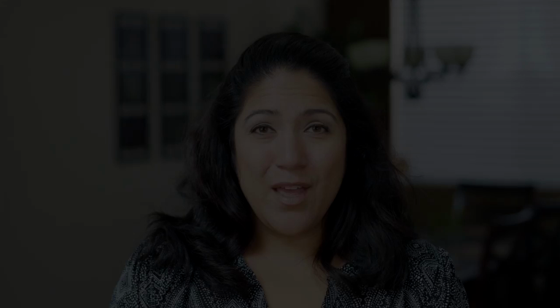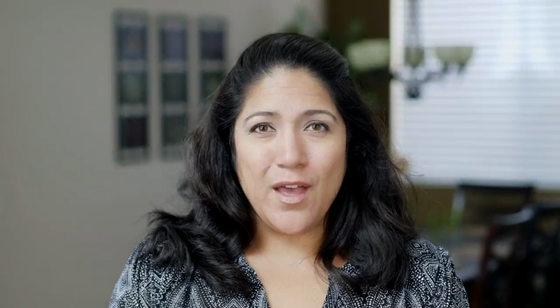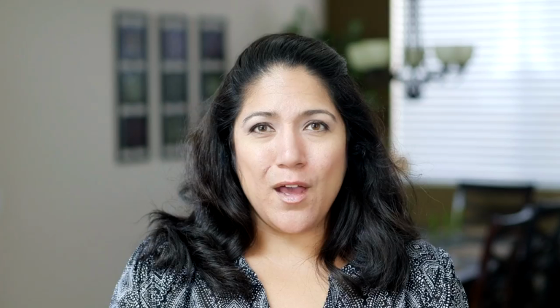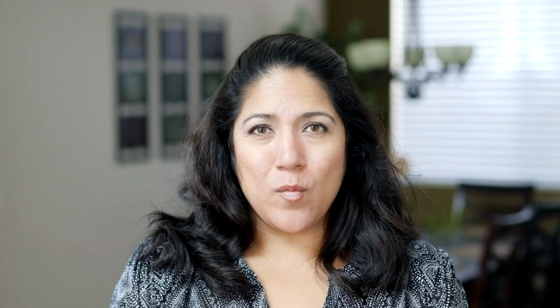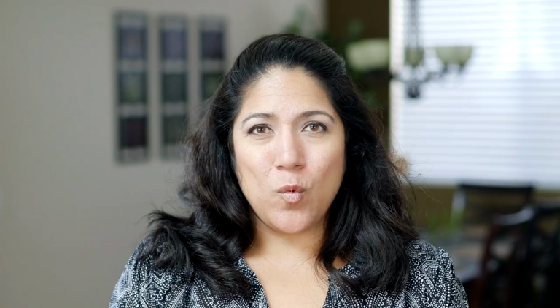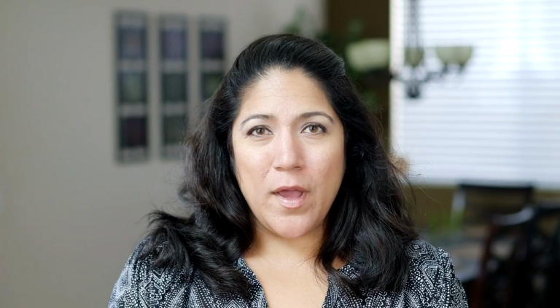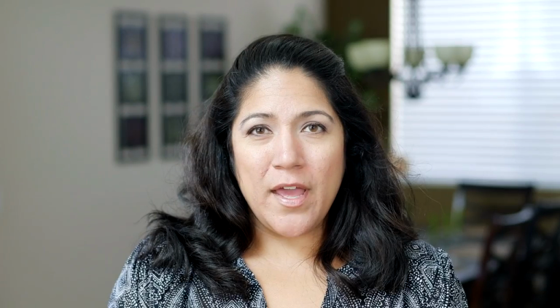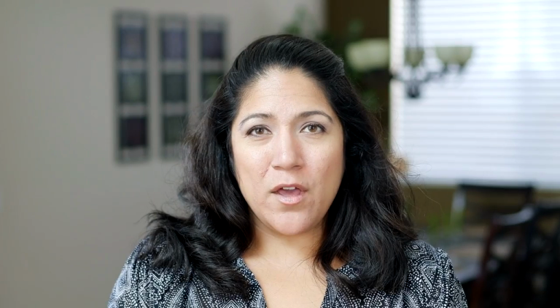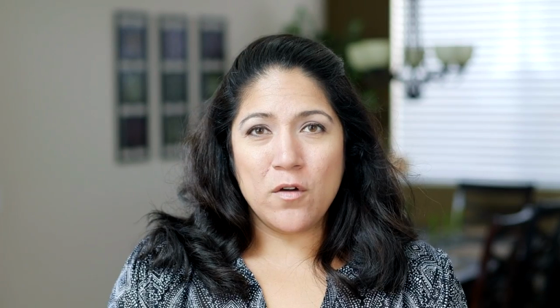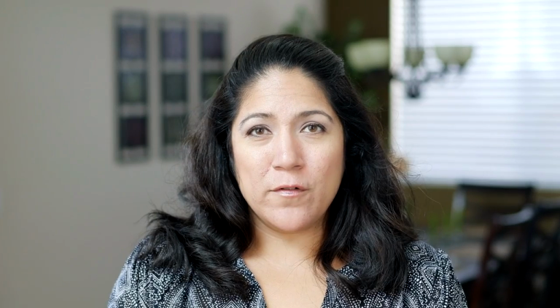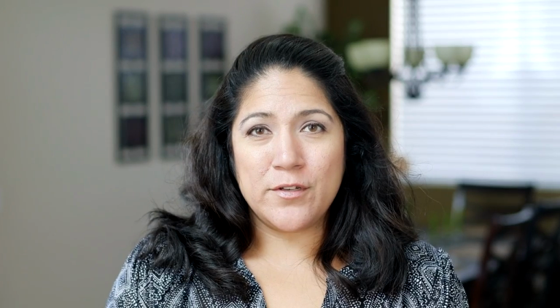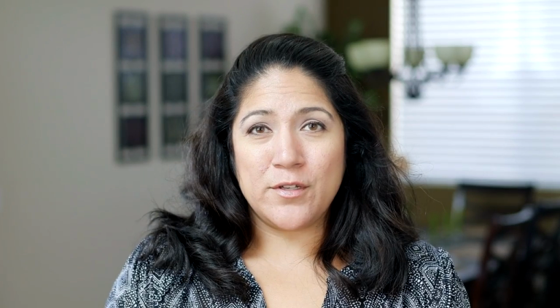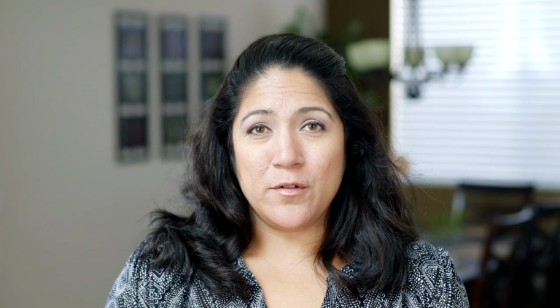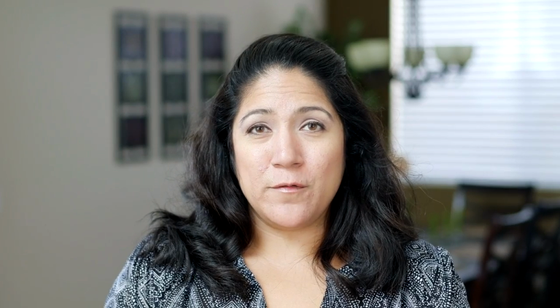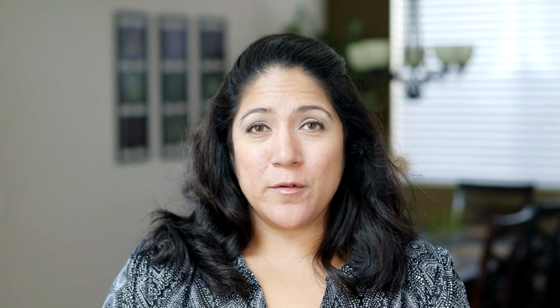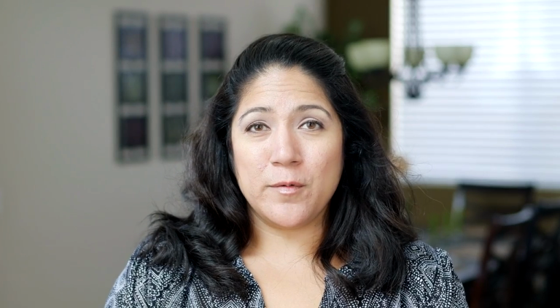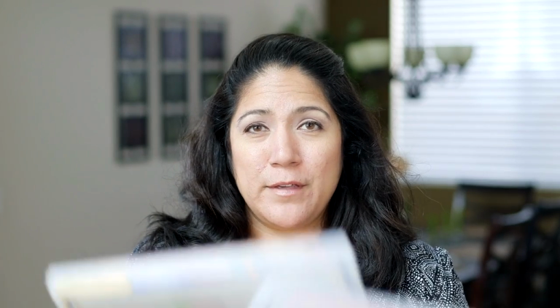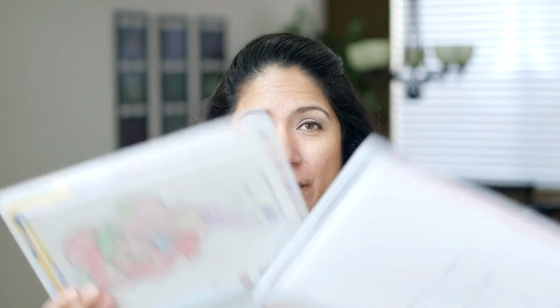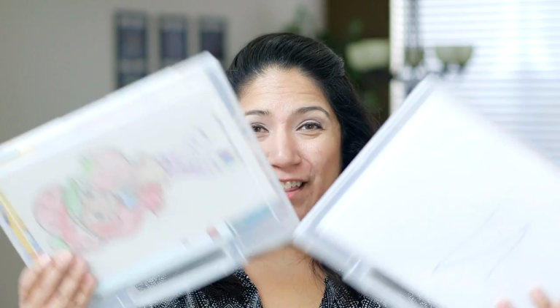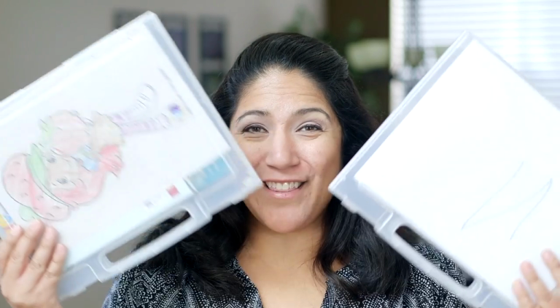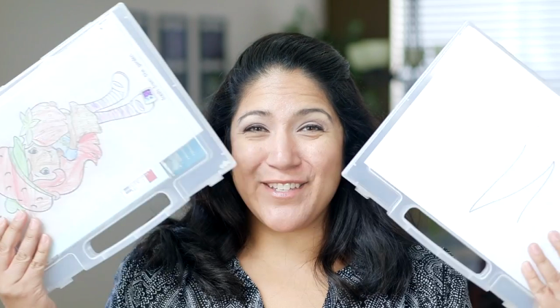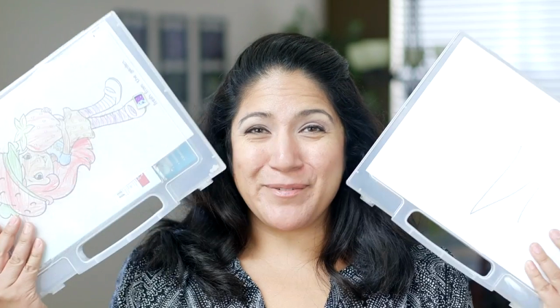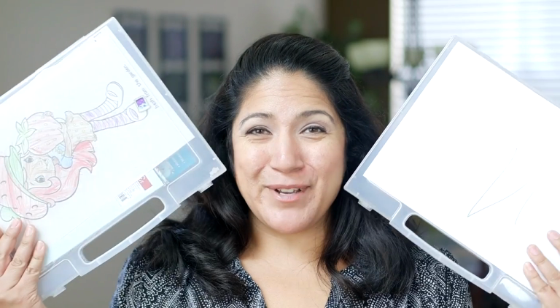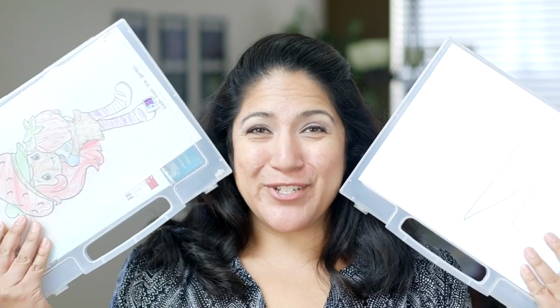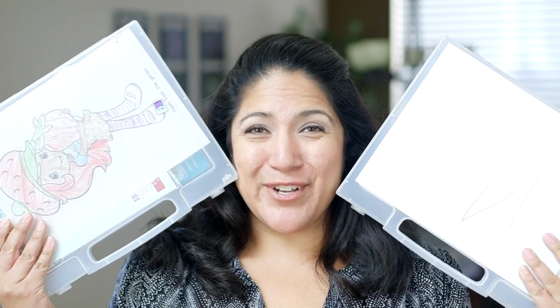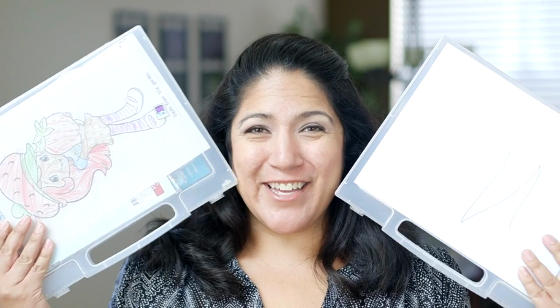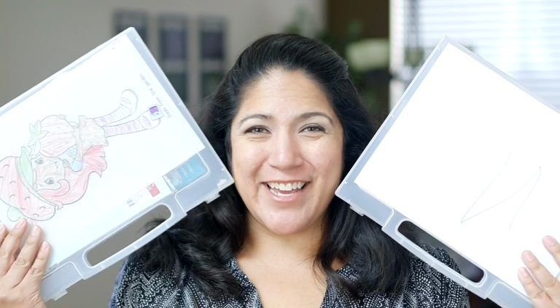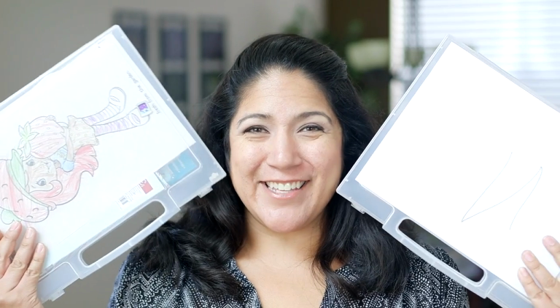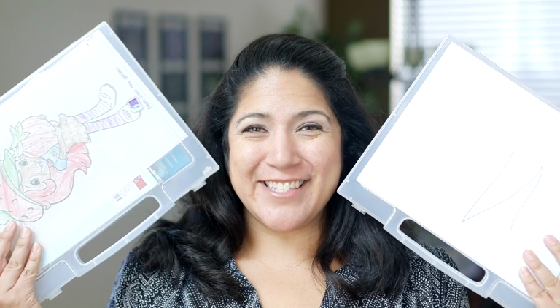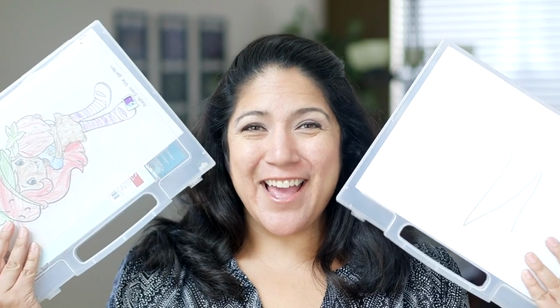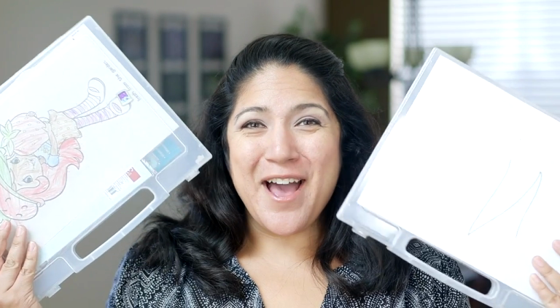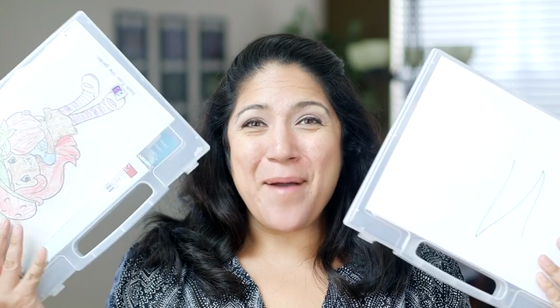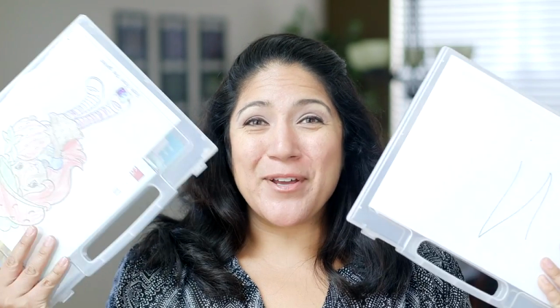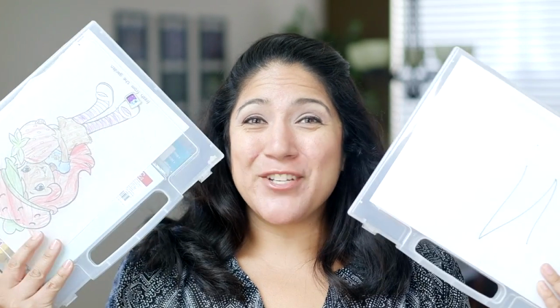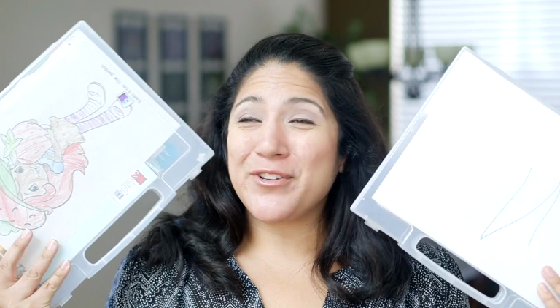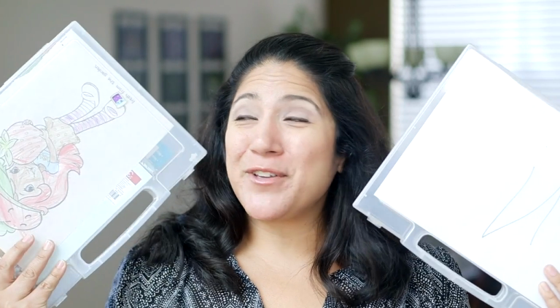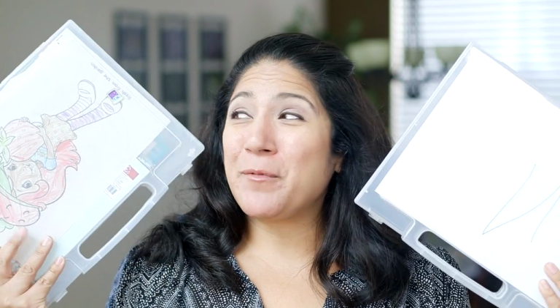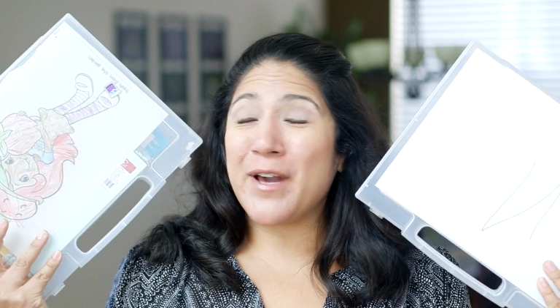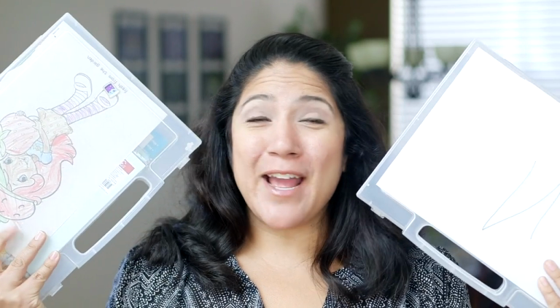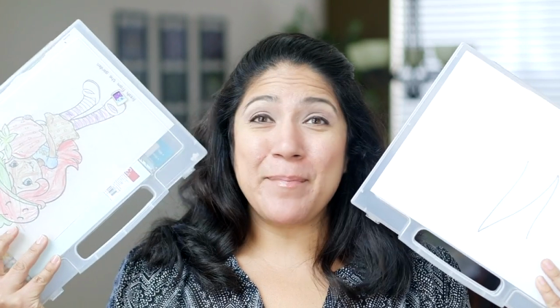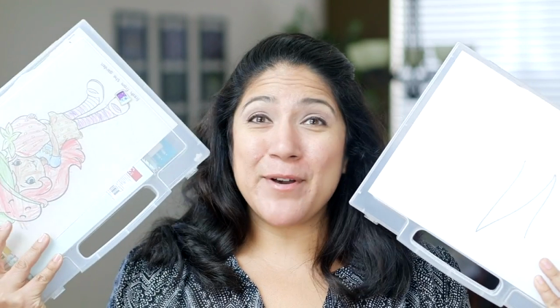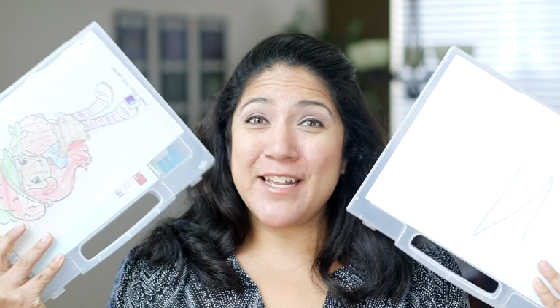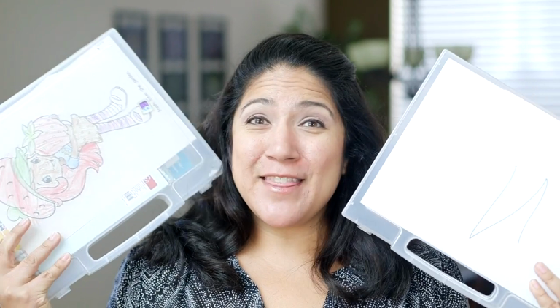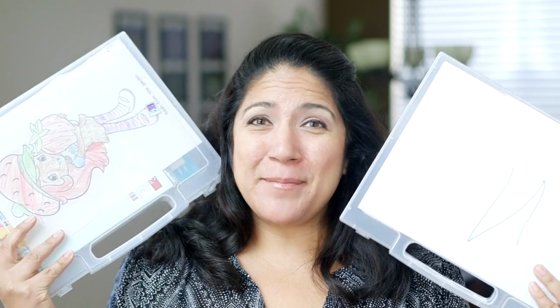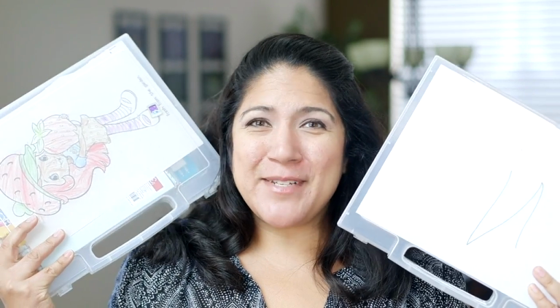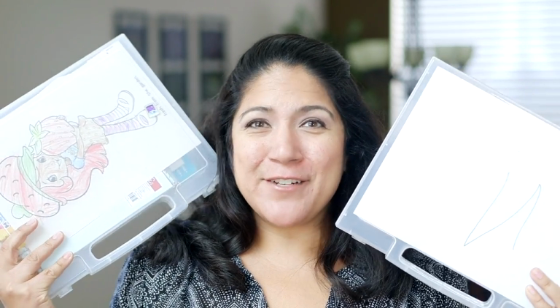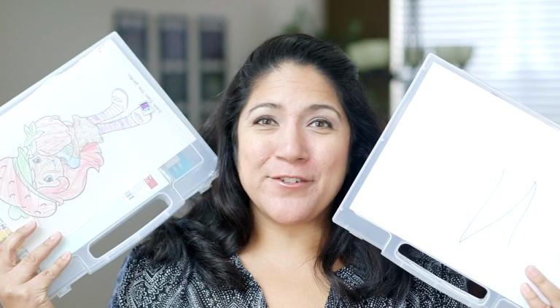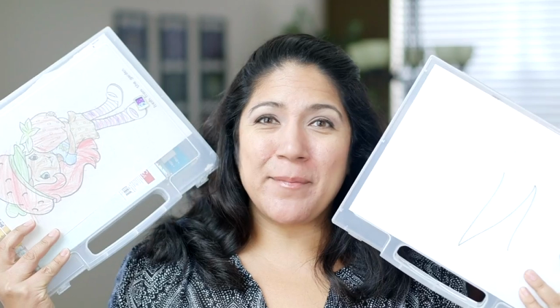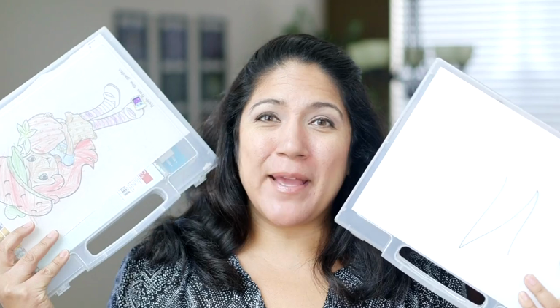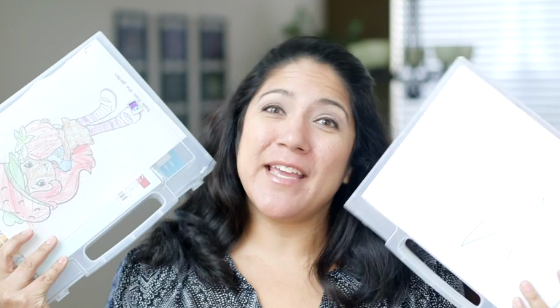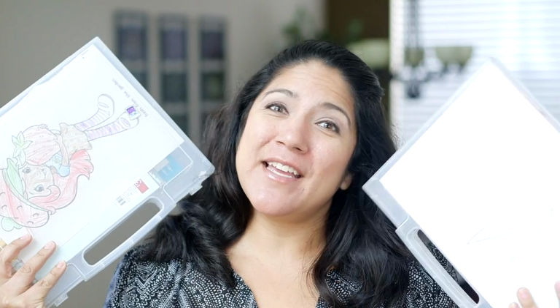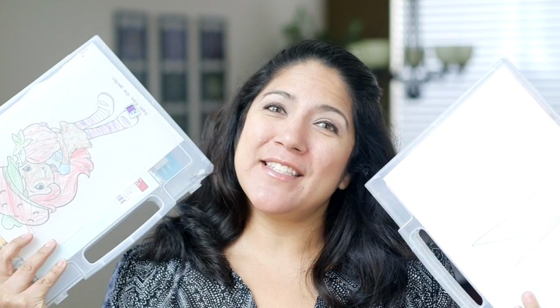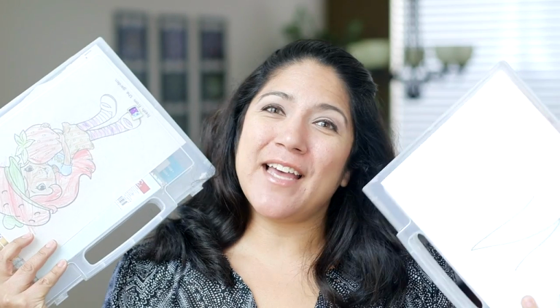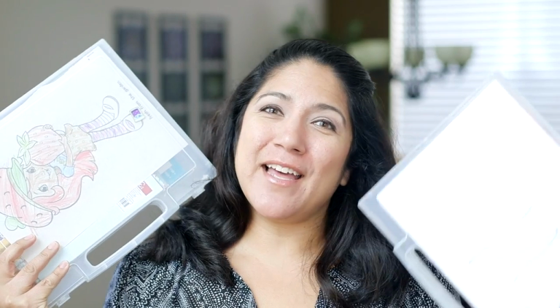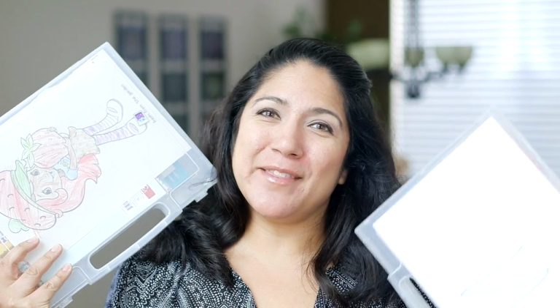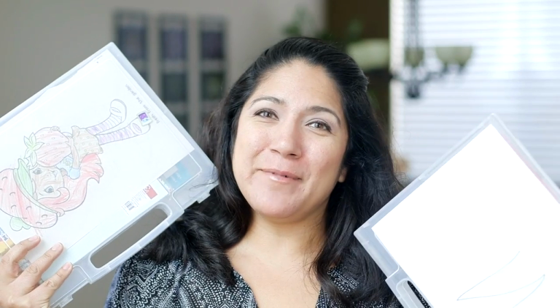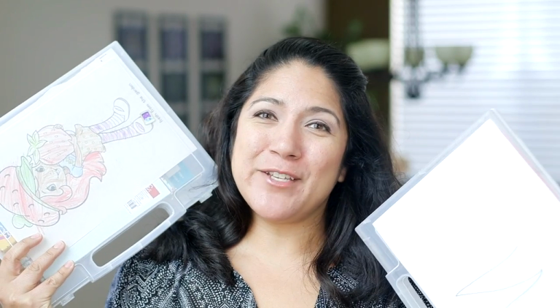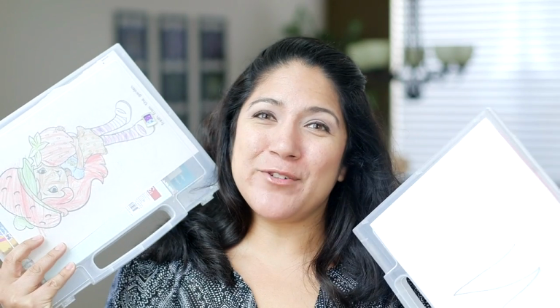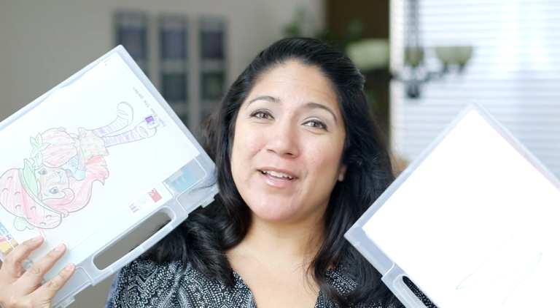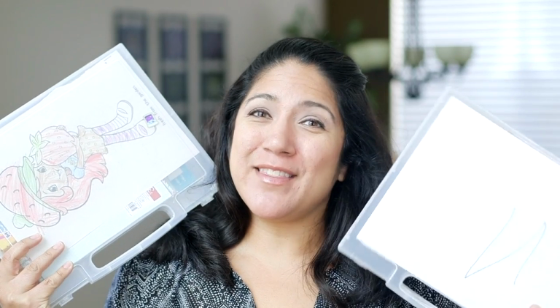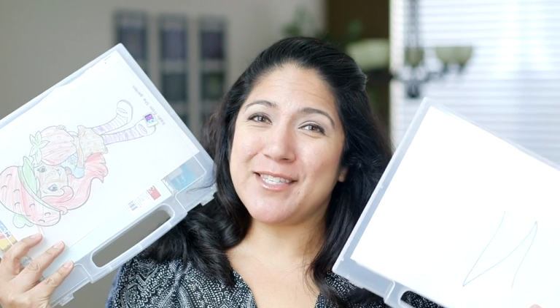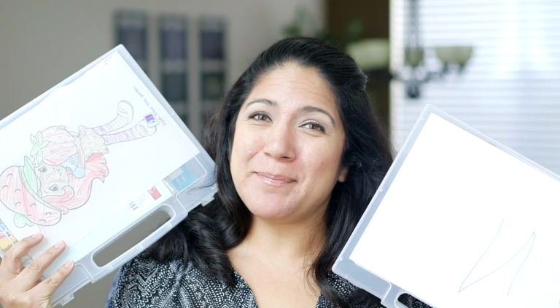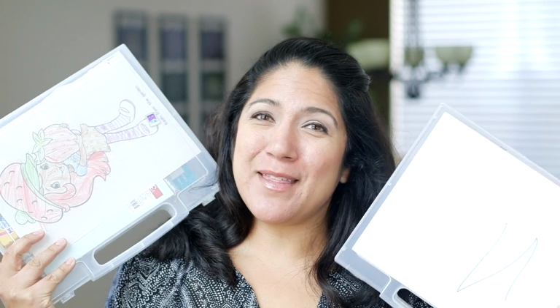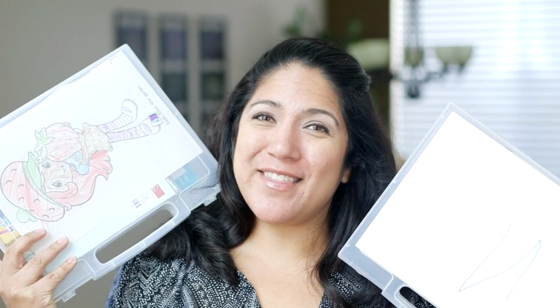I'm way overdue for refilling these restaurant kits. I'm gonna show you what I put in them to entertain my kids at the restaurant this month.